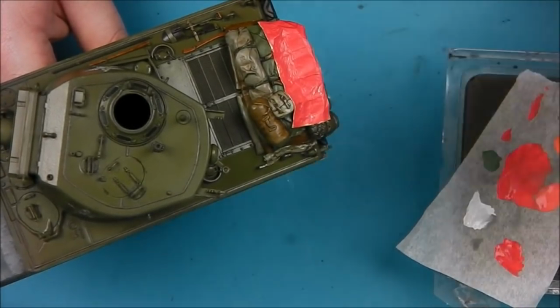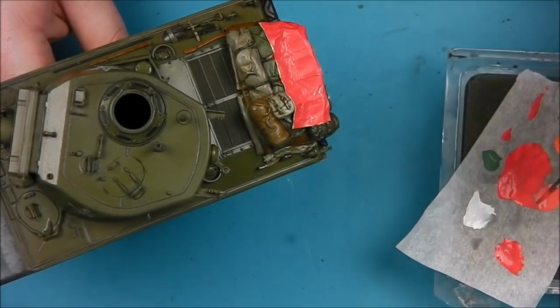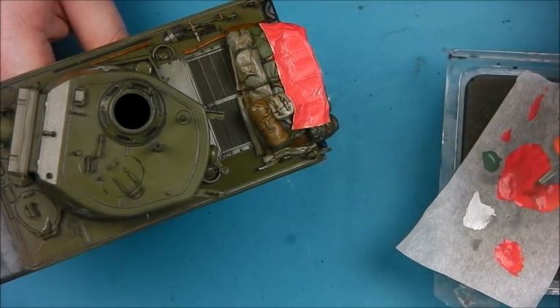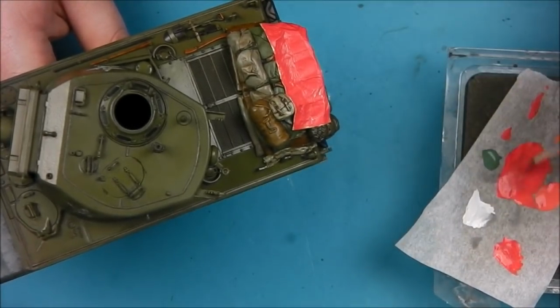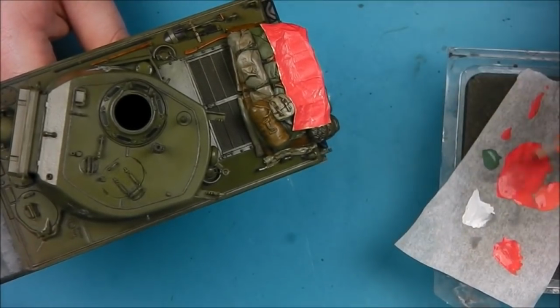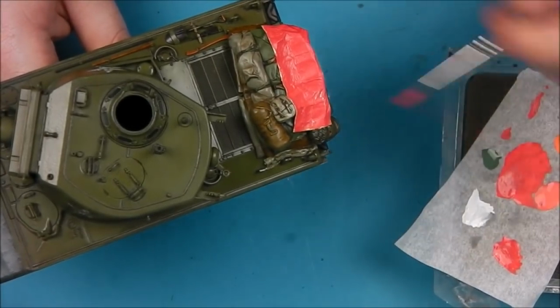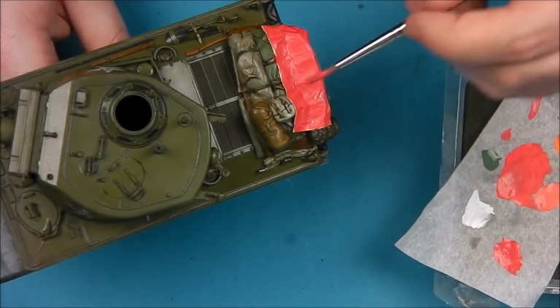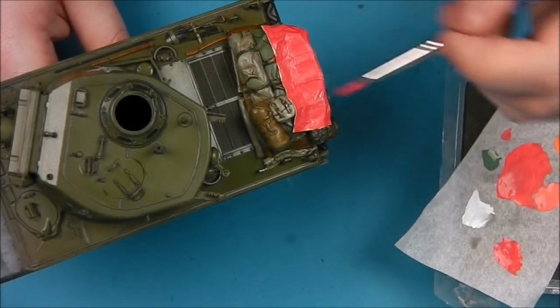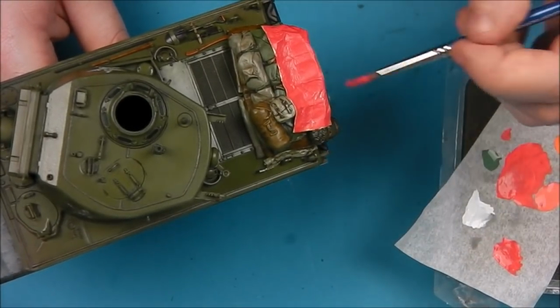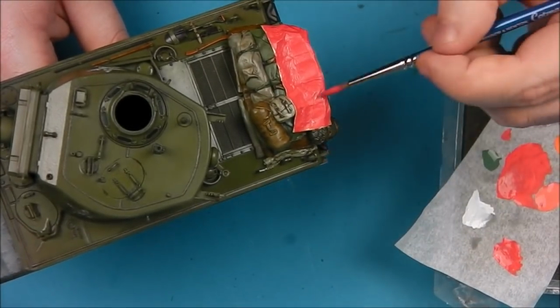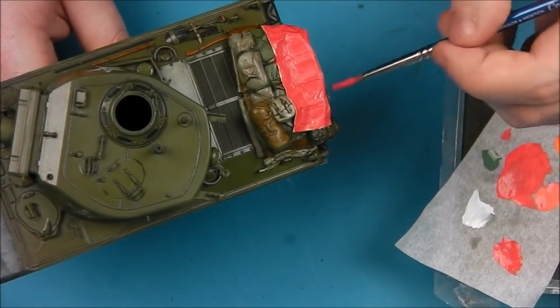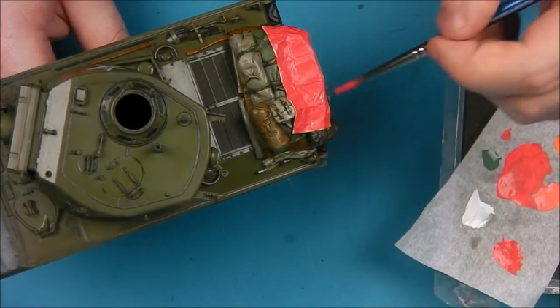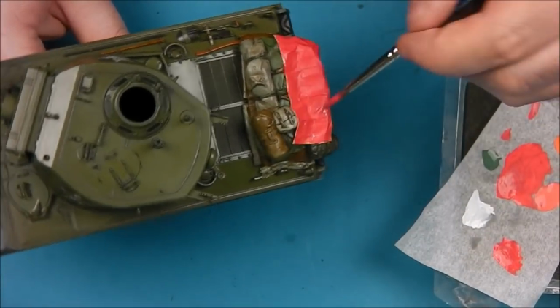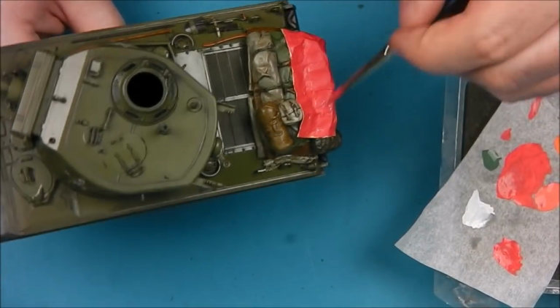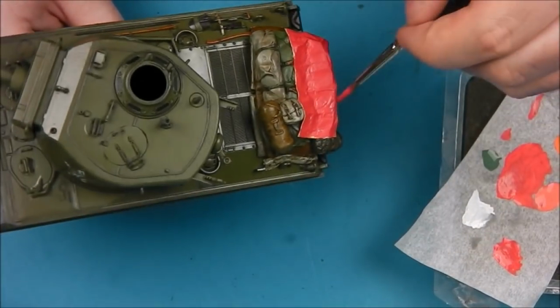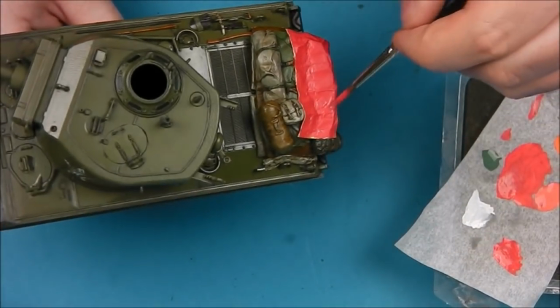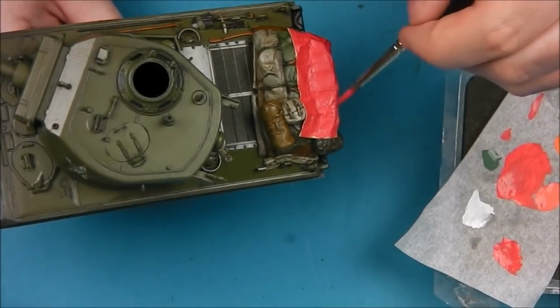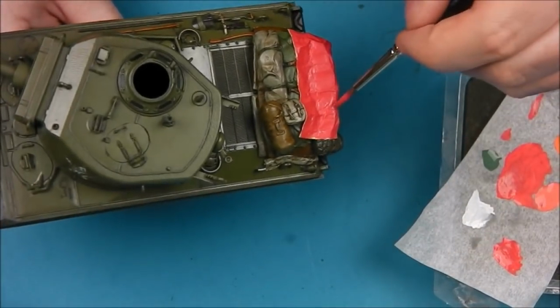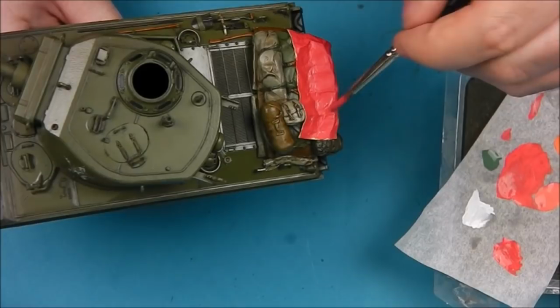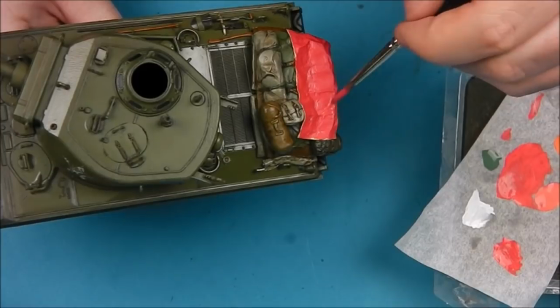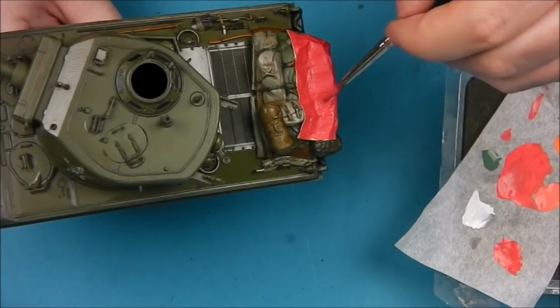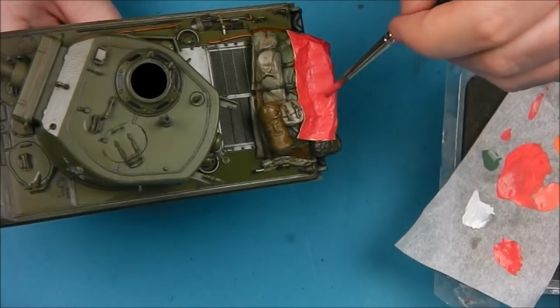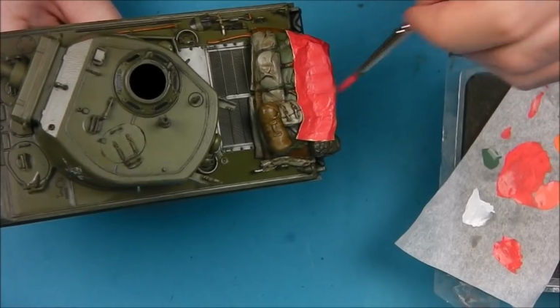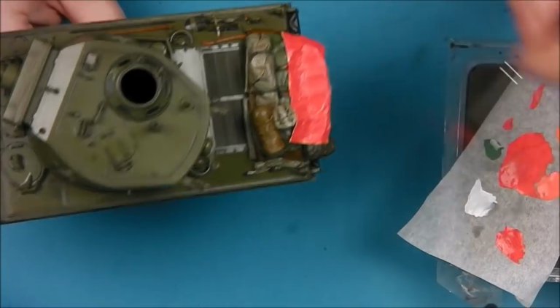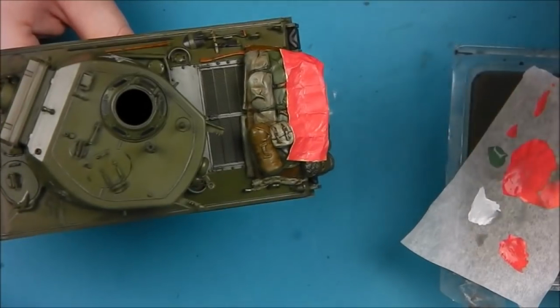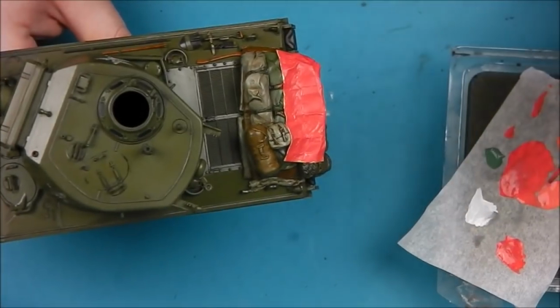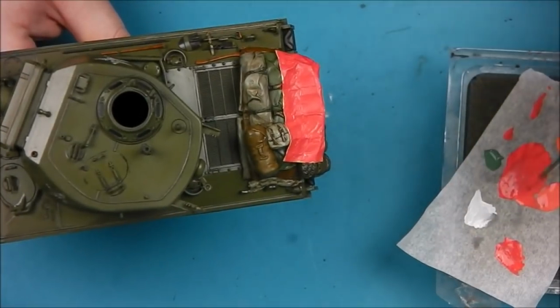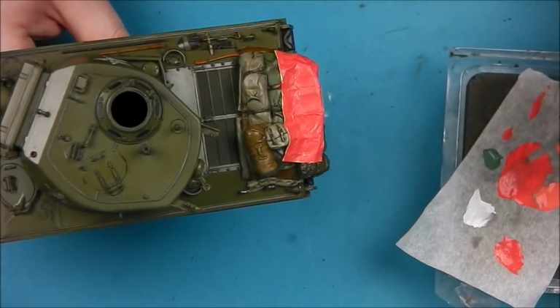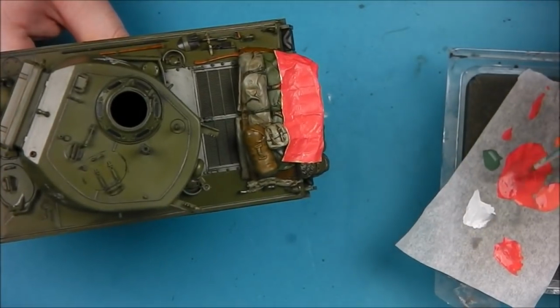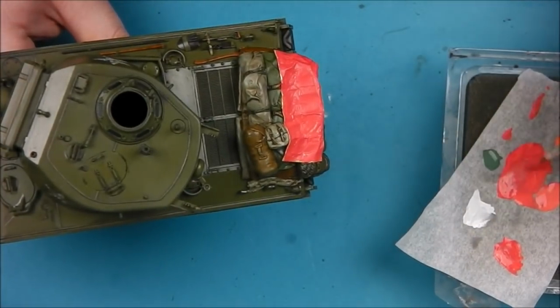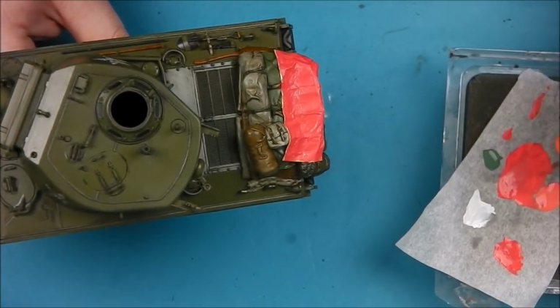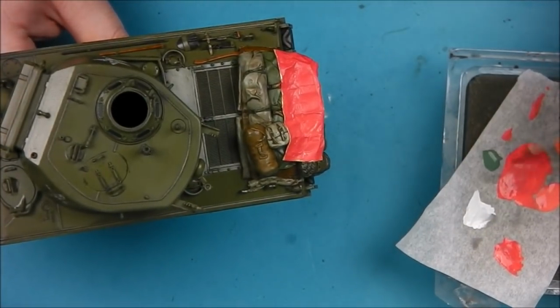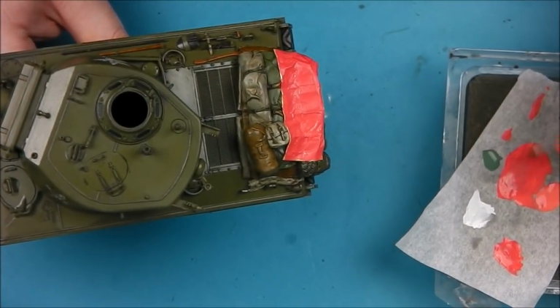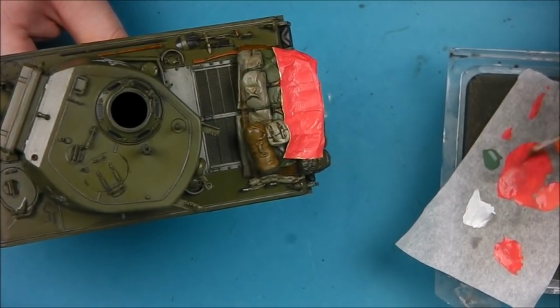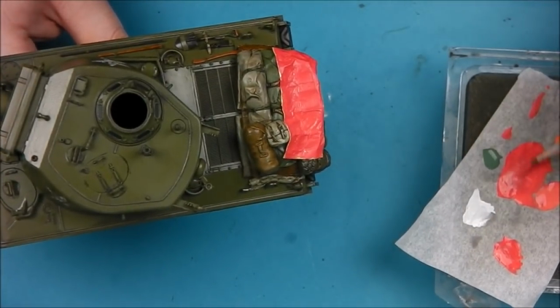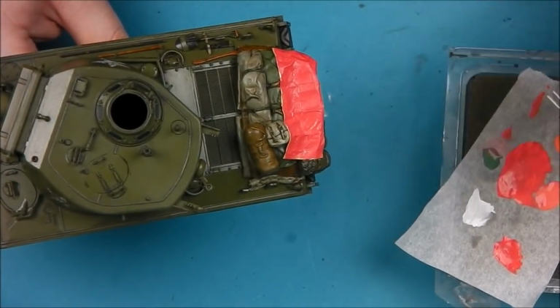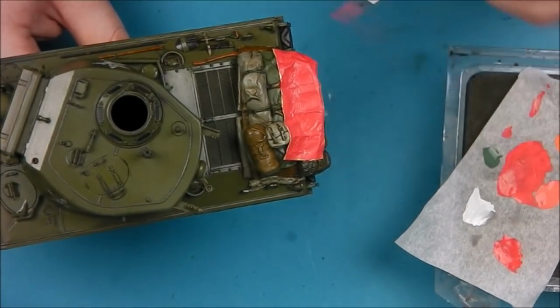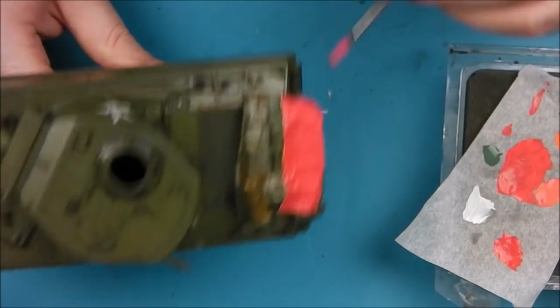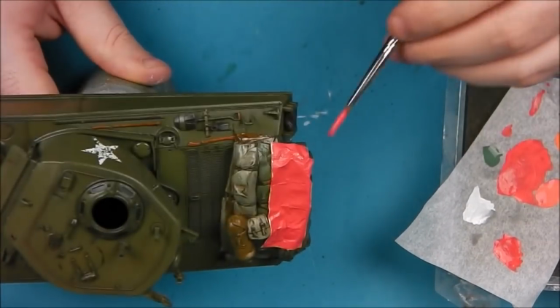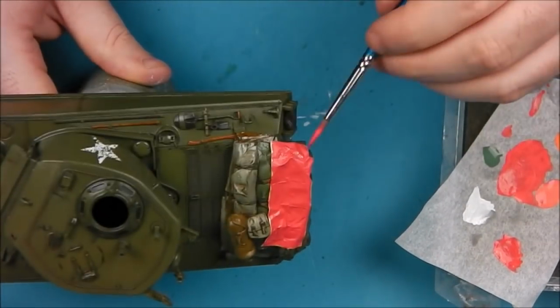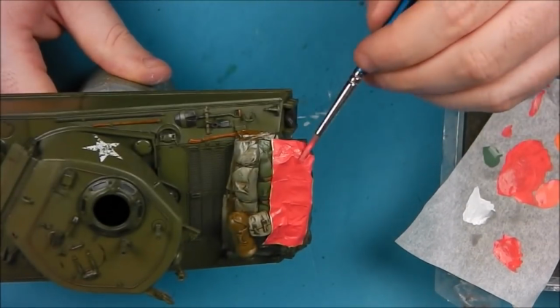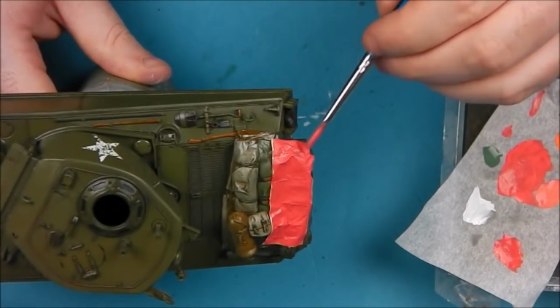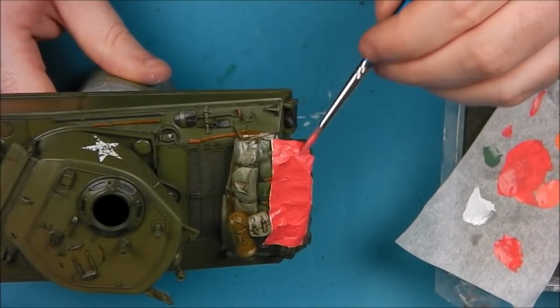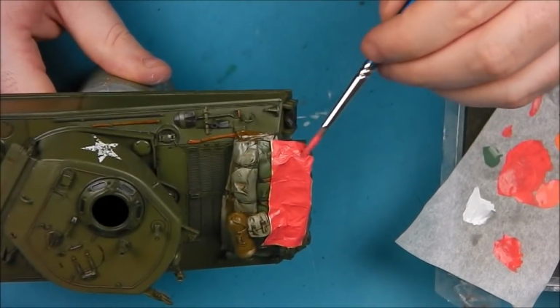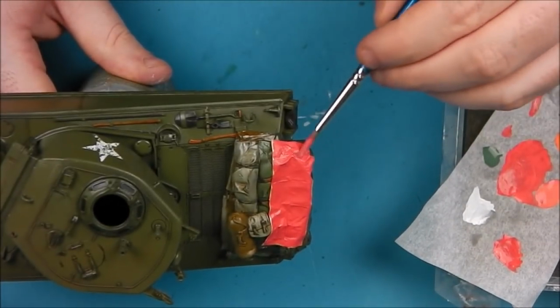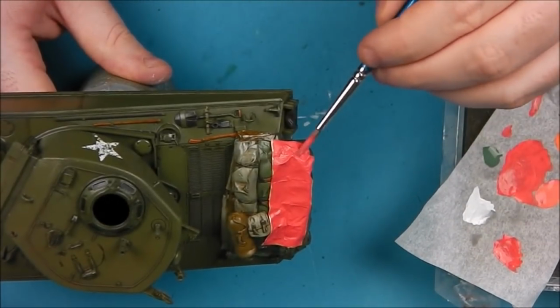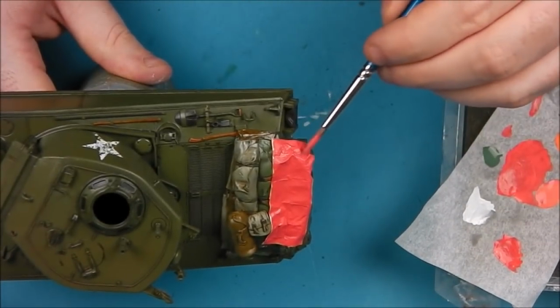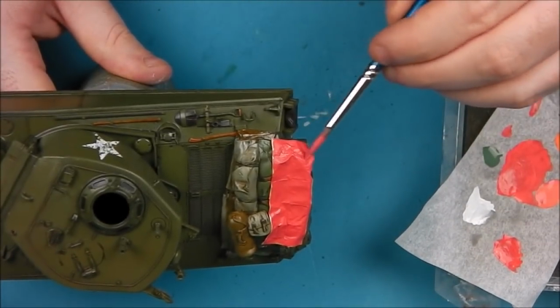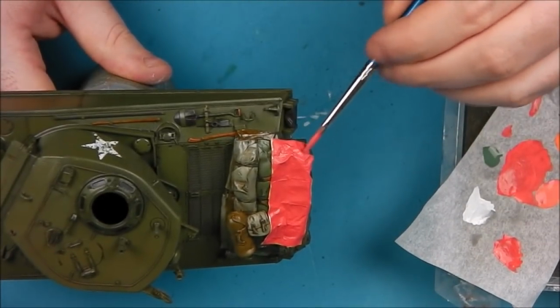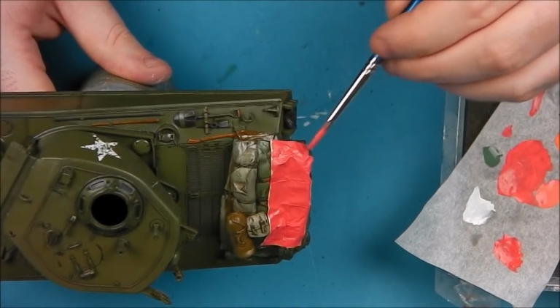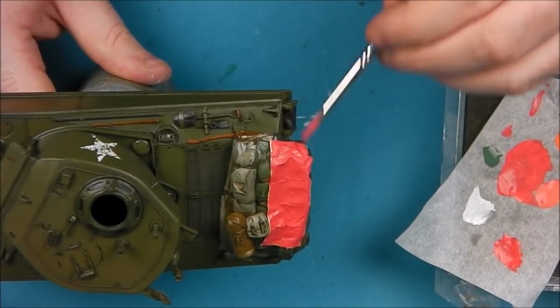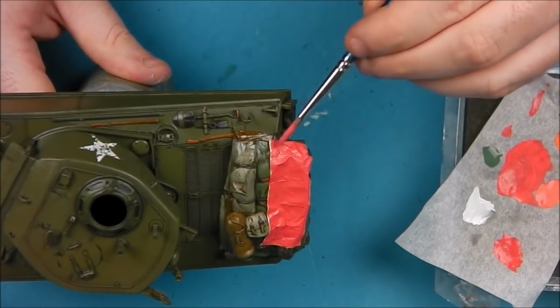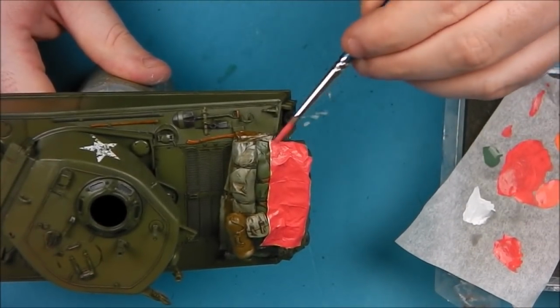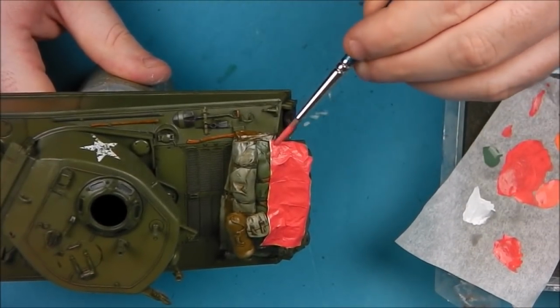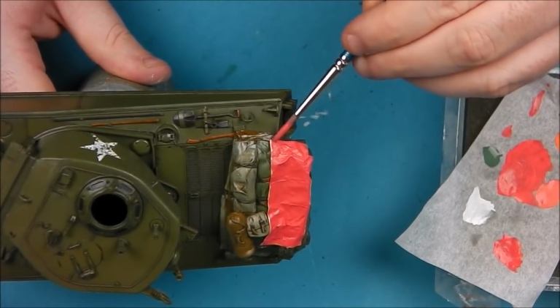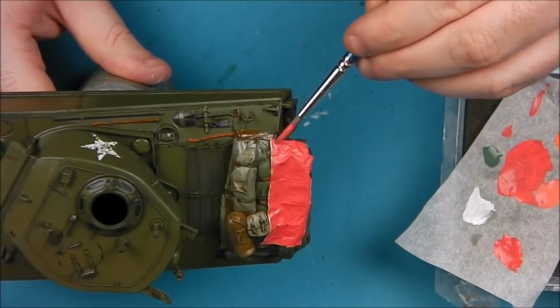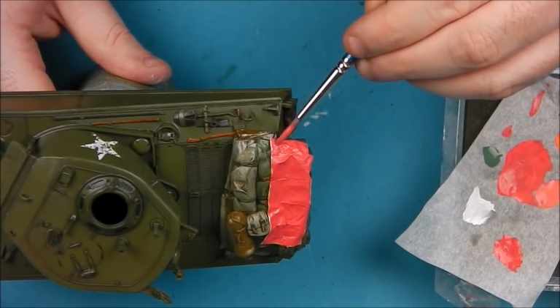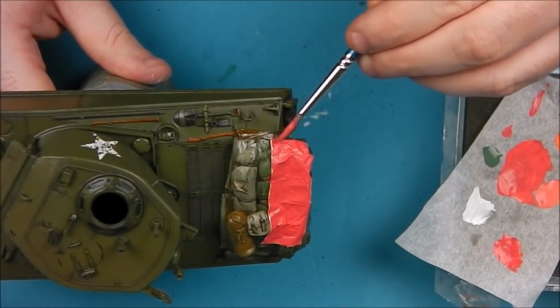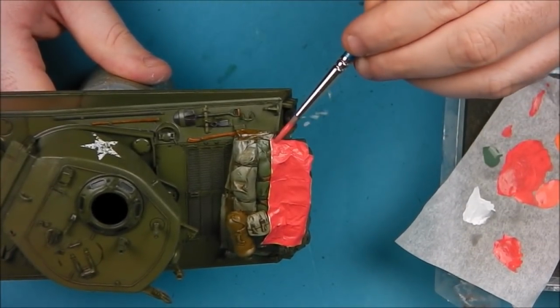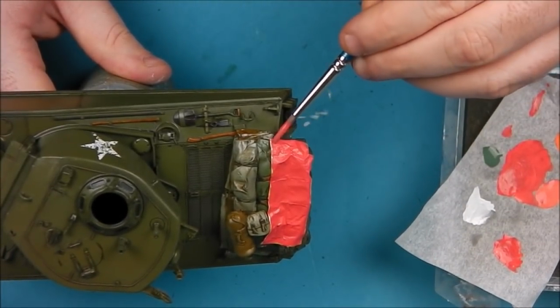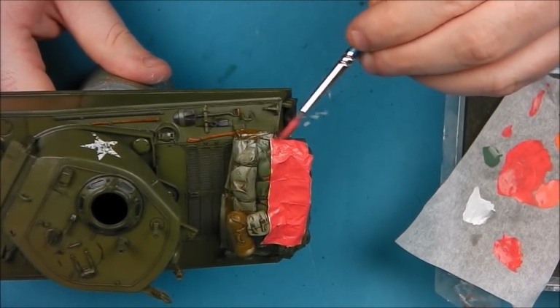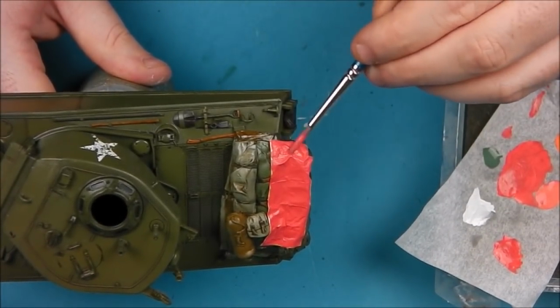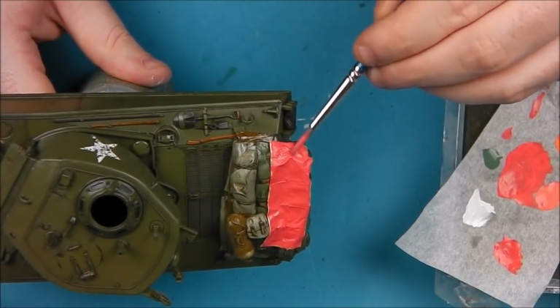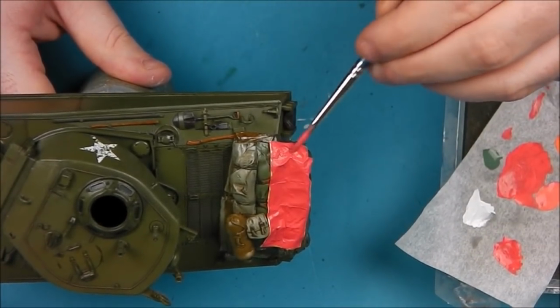You can see I'm slowly building up this colour. It did take several layers just to ensure that there's no silver from the foil showing through.